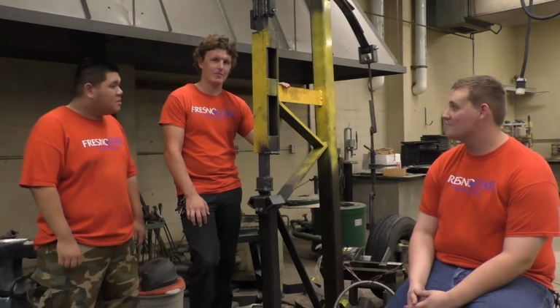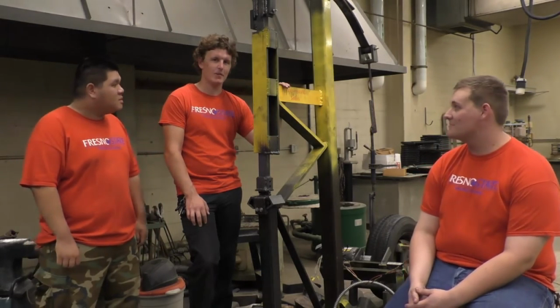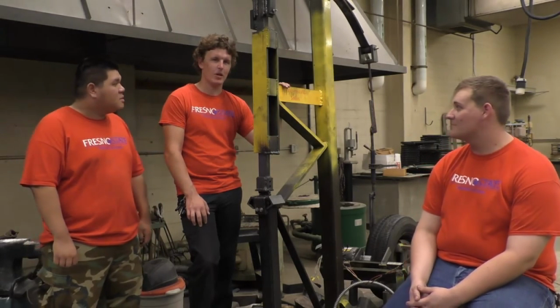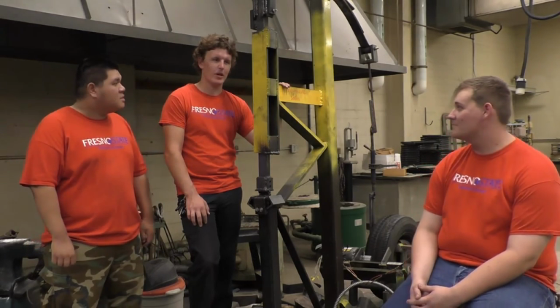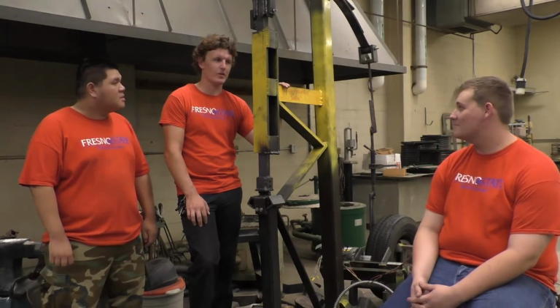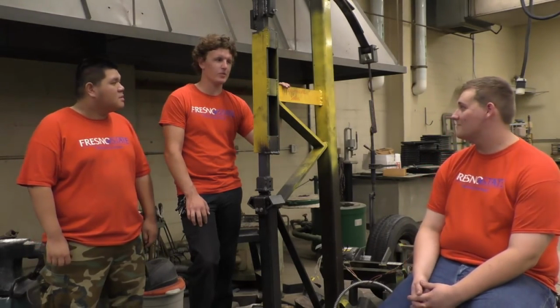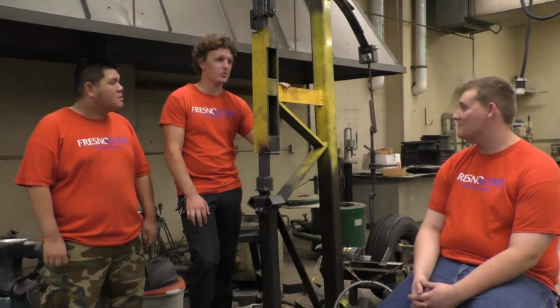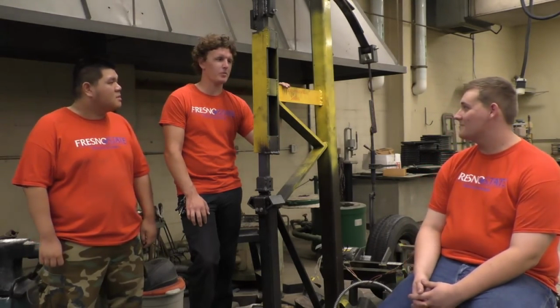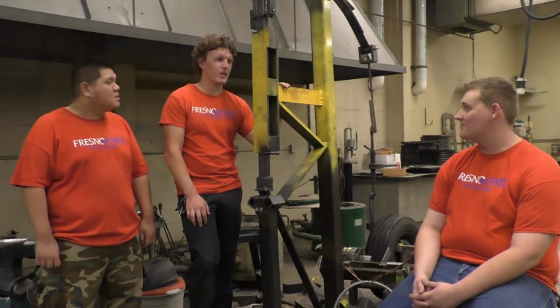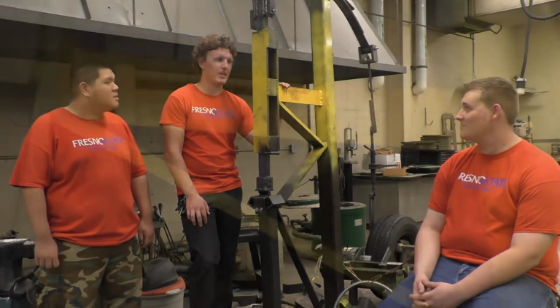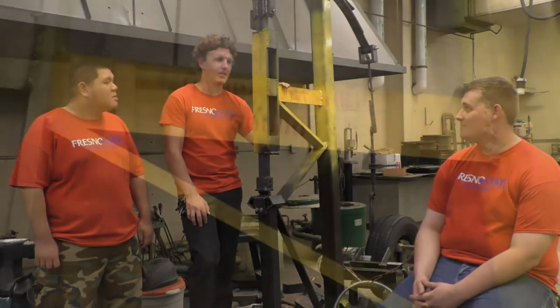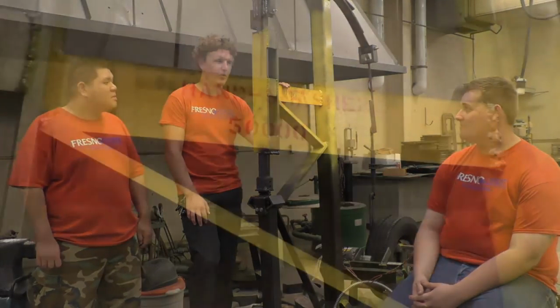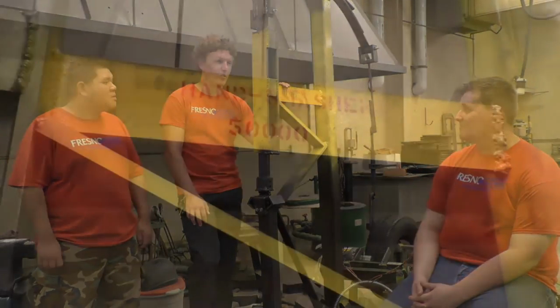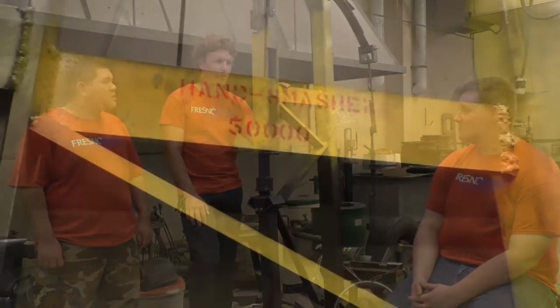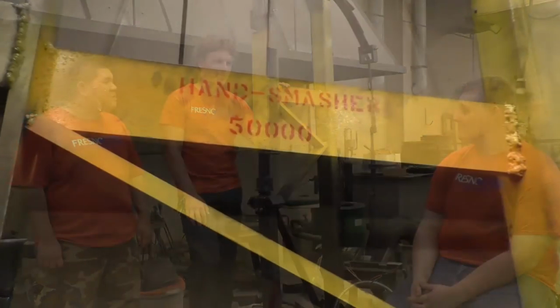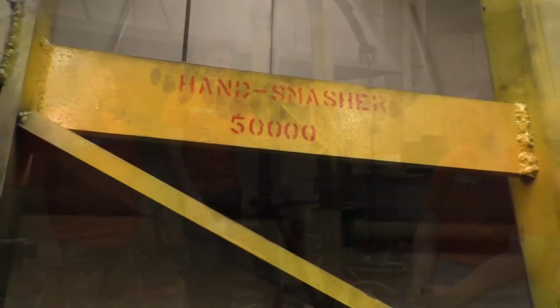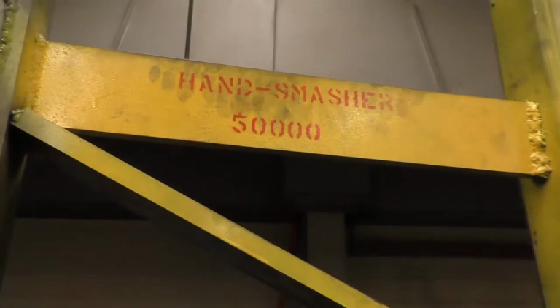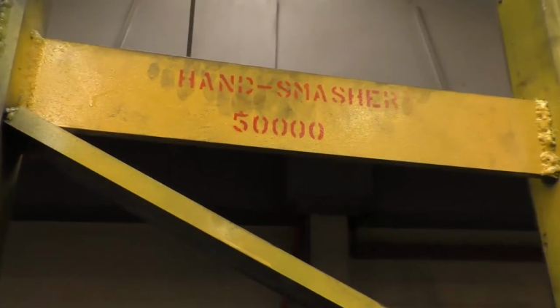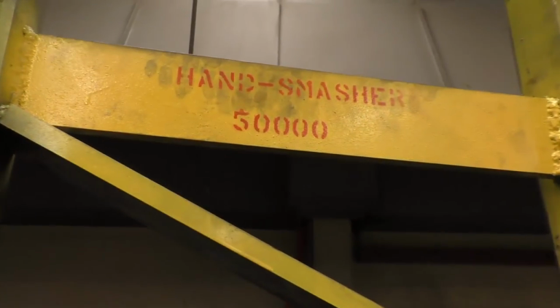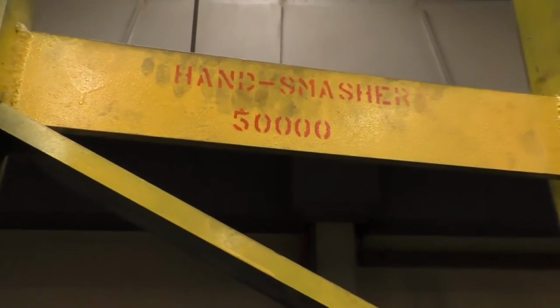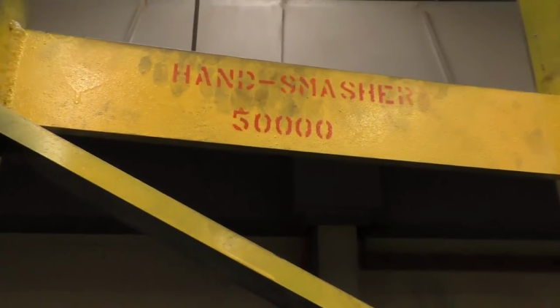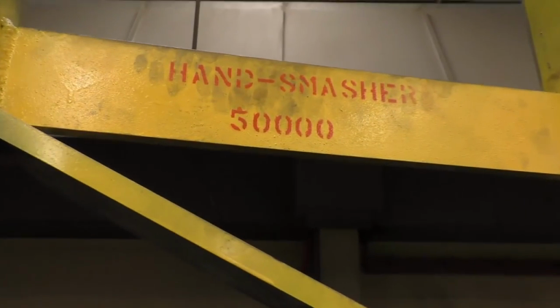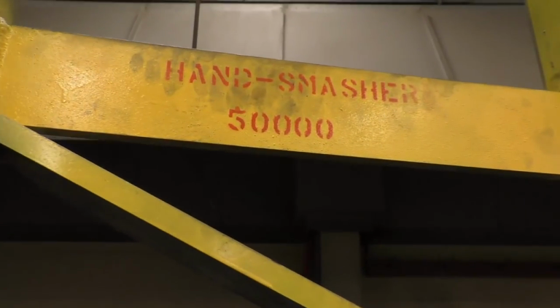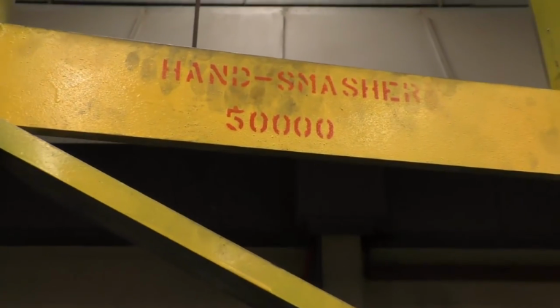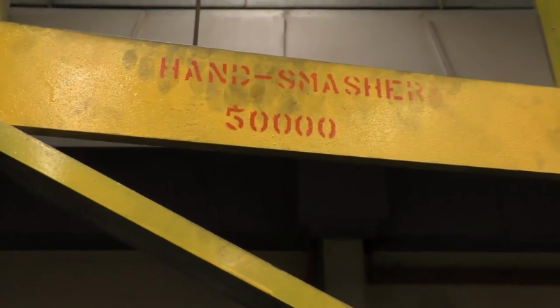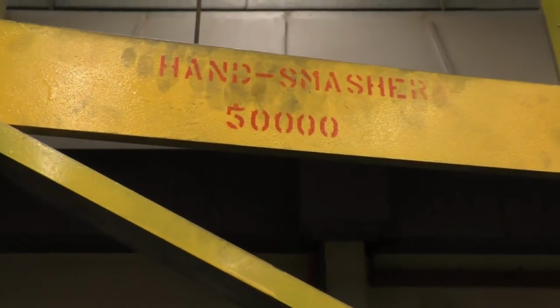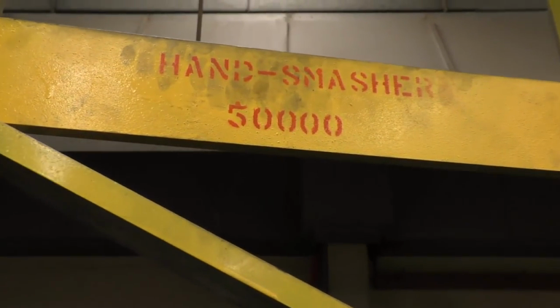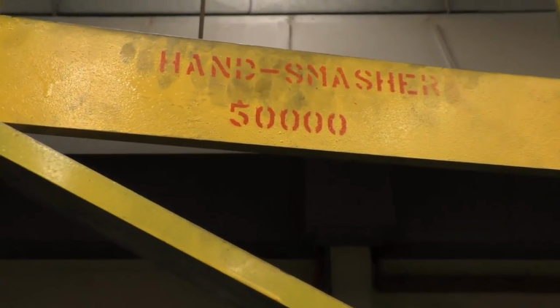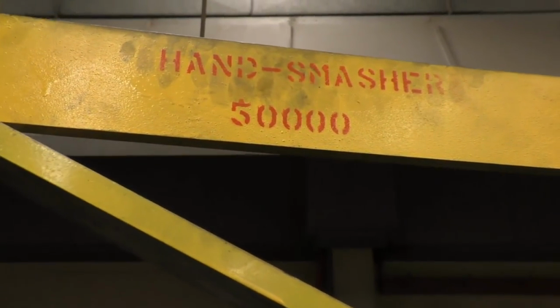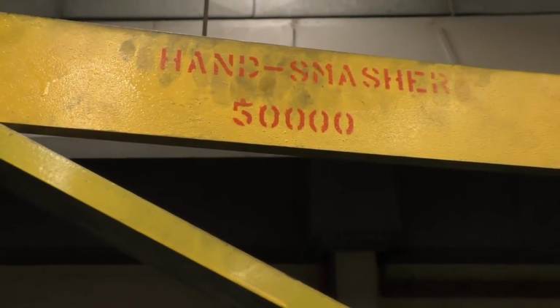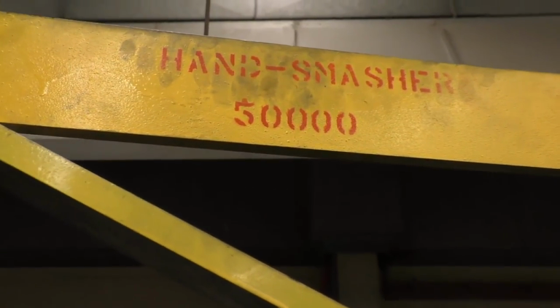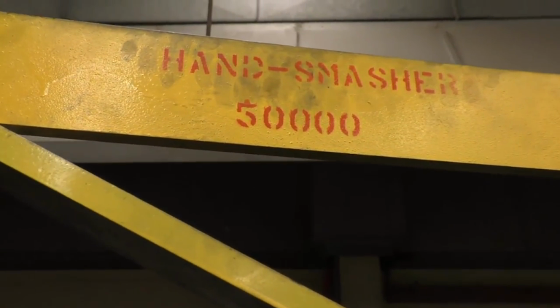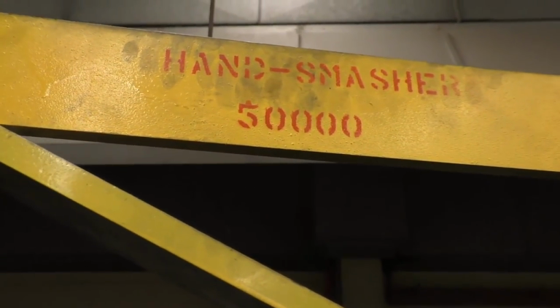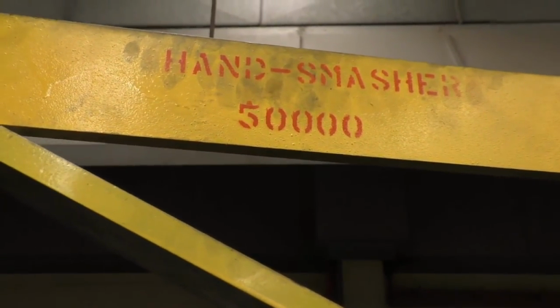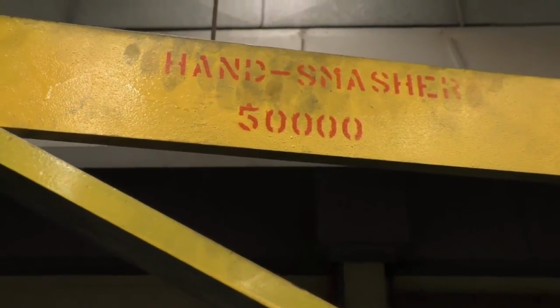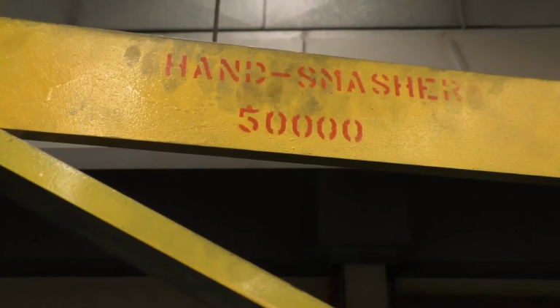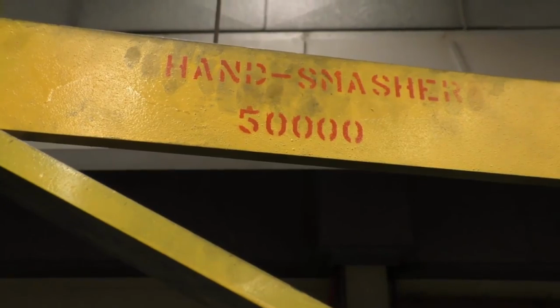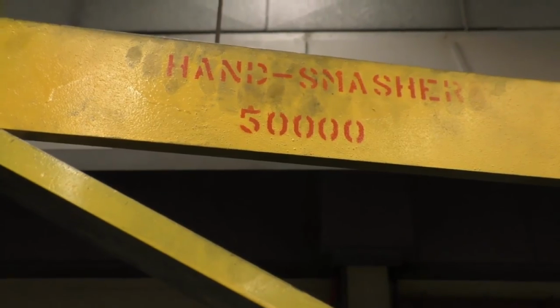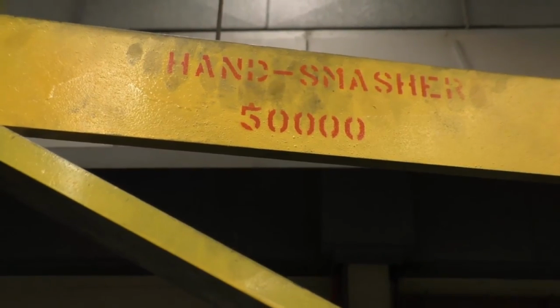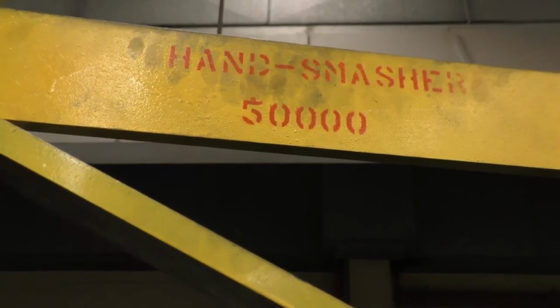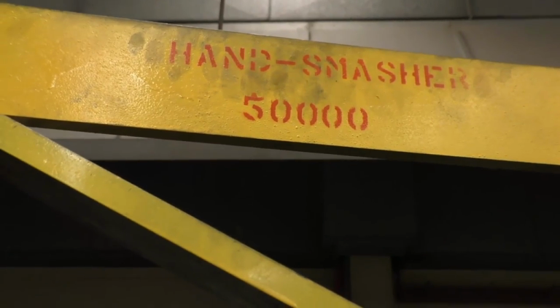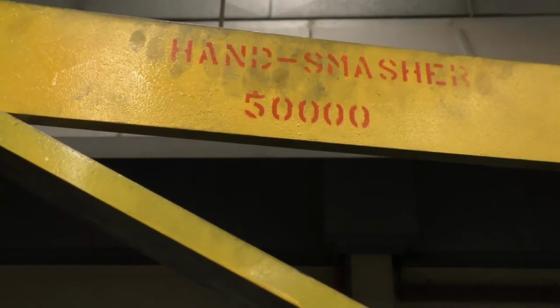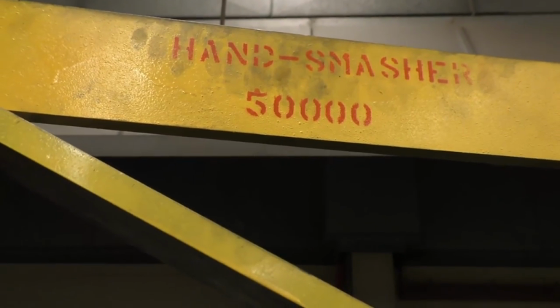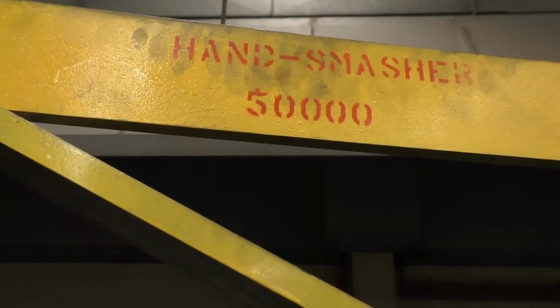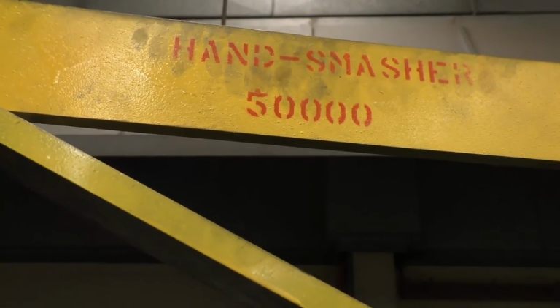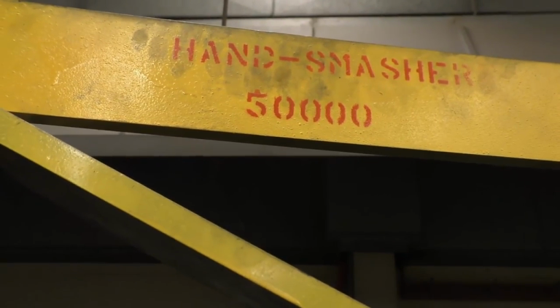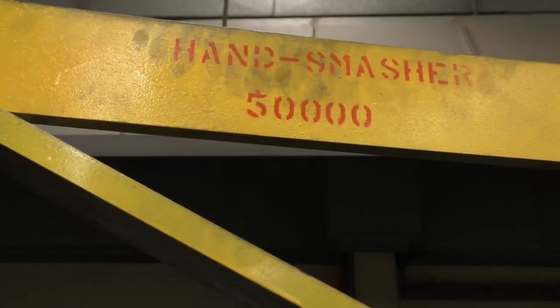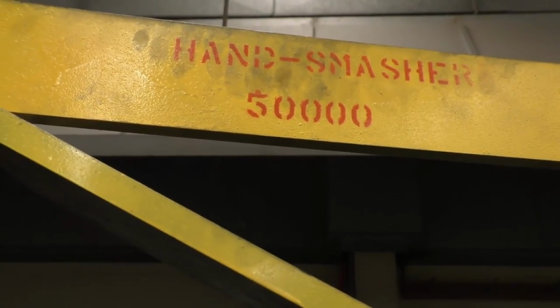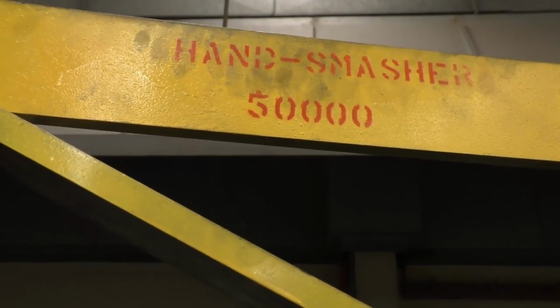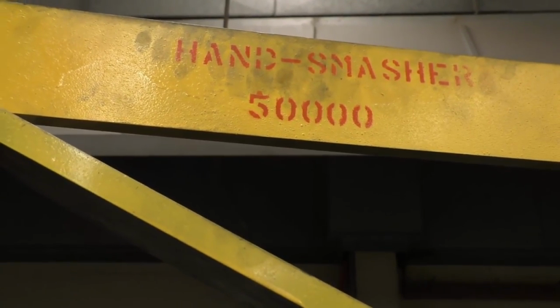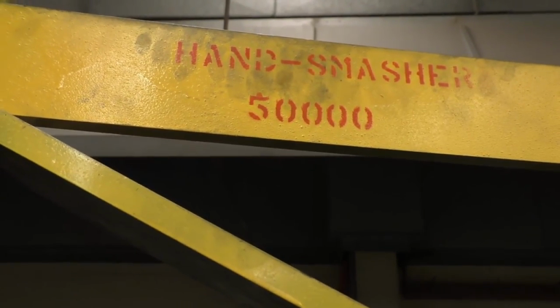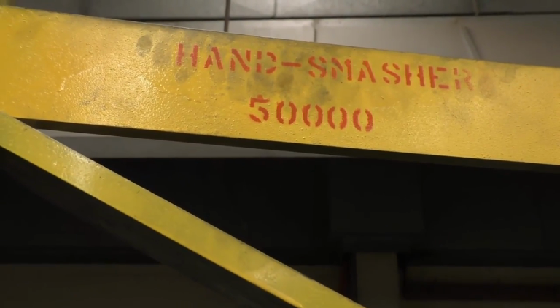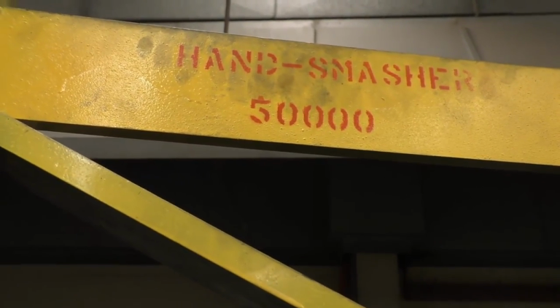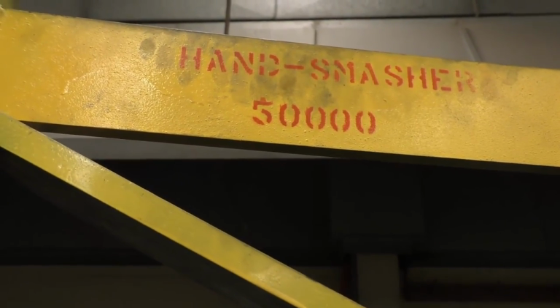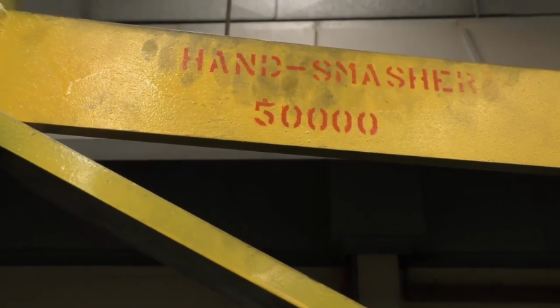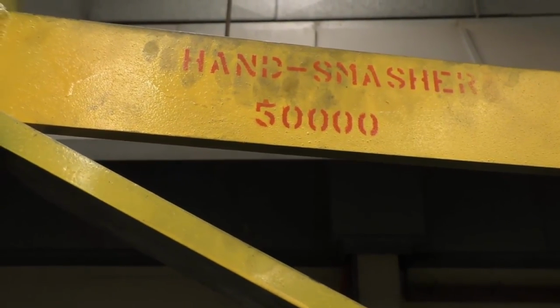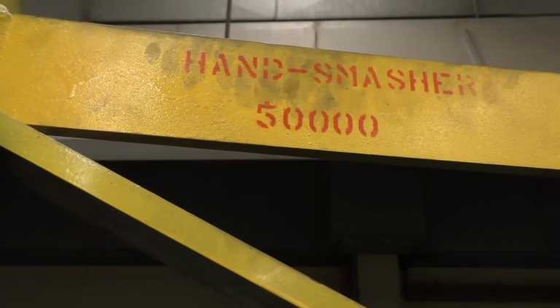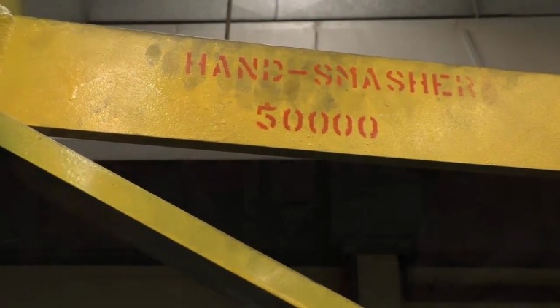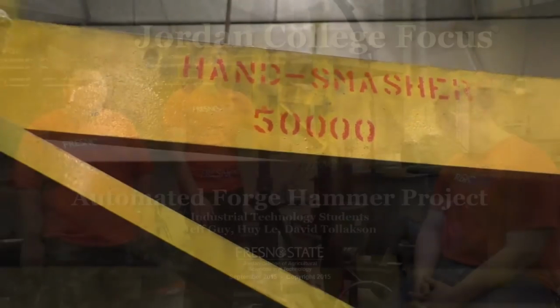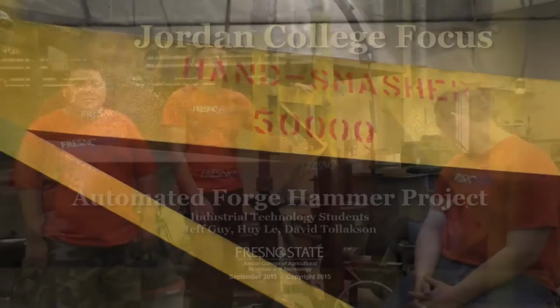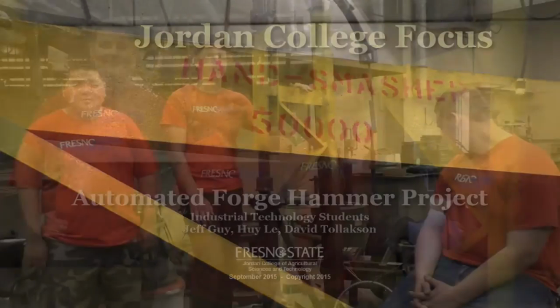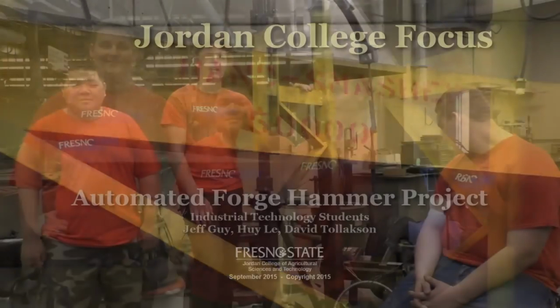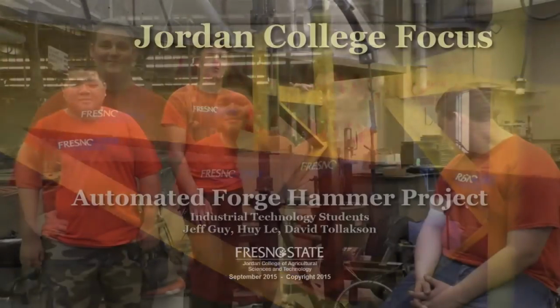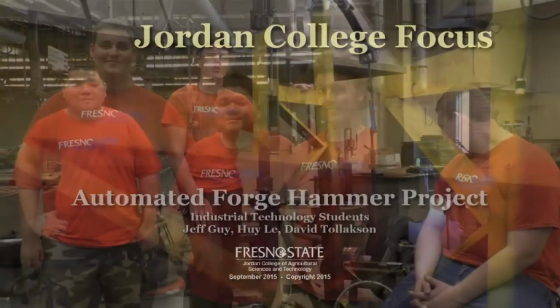All I can say is don't they hate the warning label. Wash your hands. The warning label's right here — Hand Smasher 50,000.